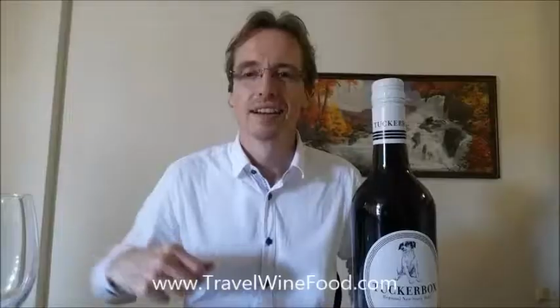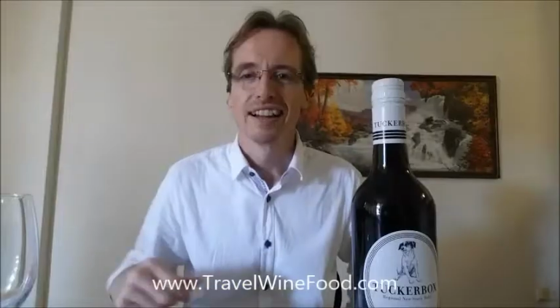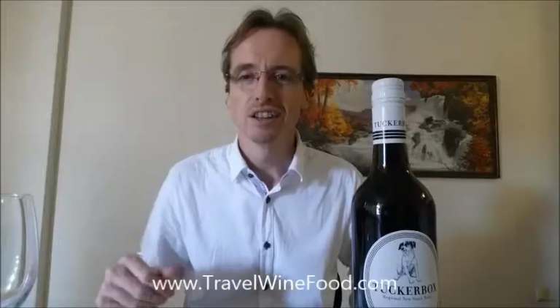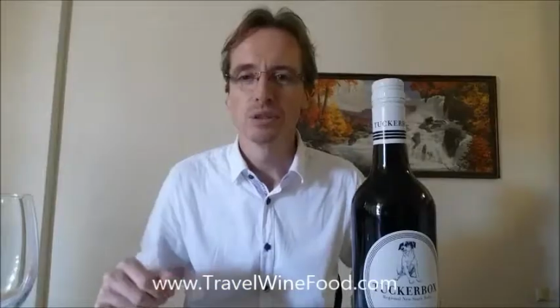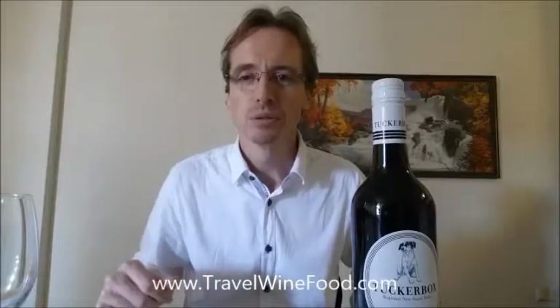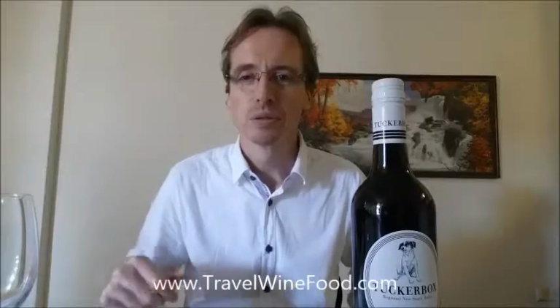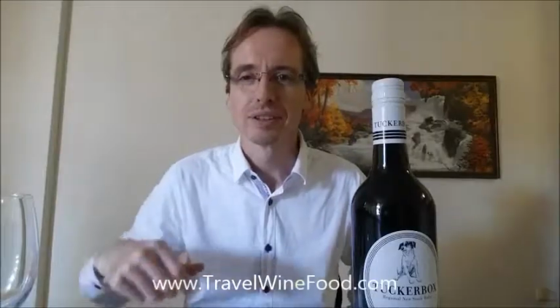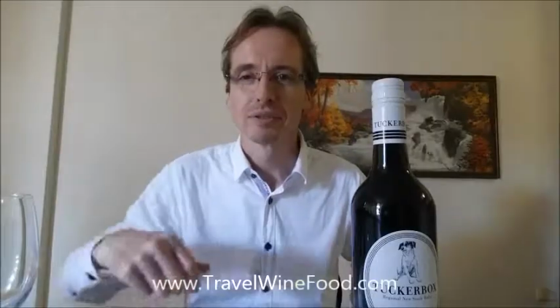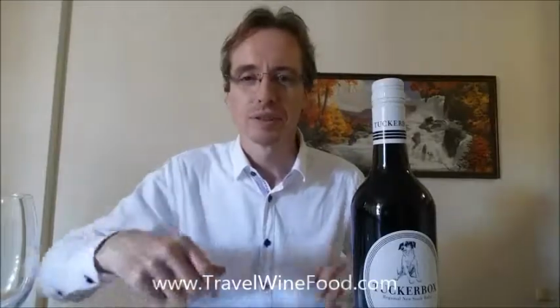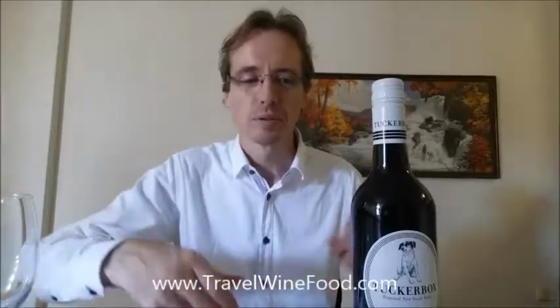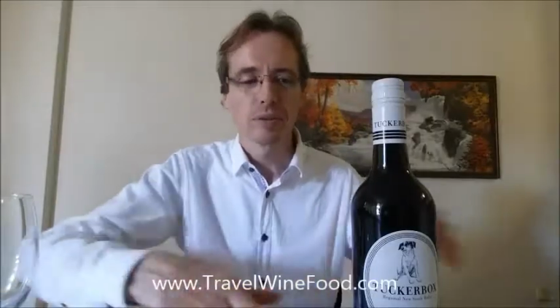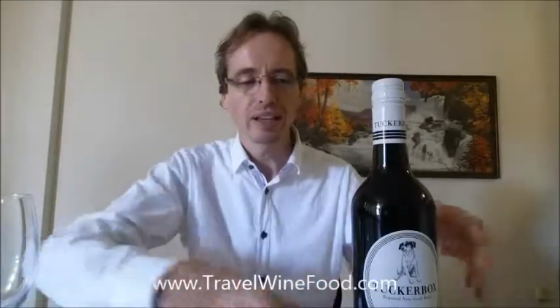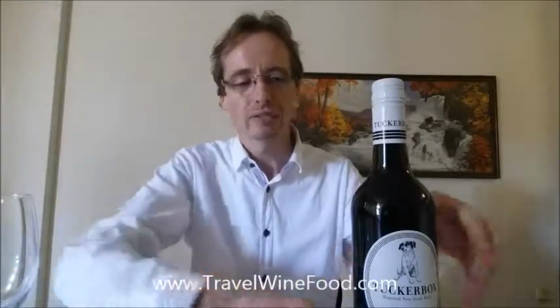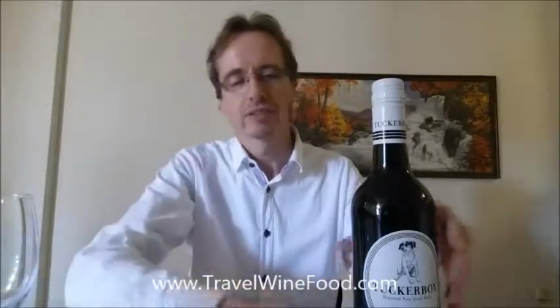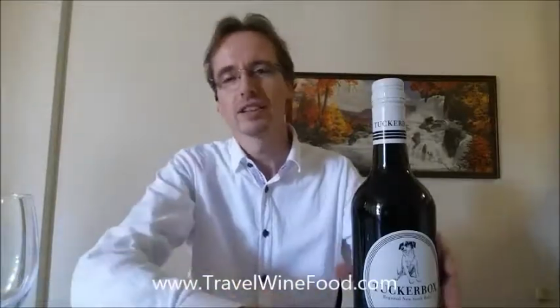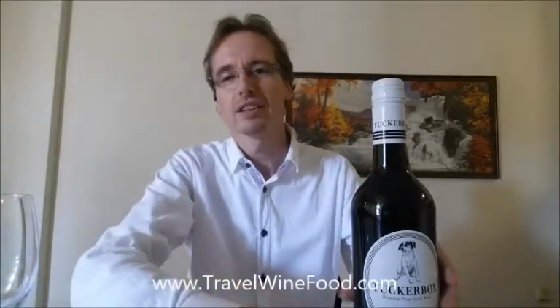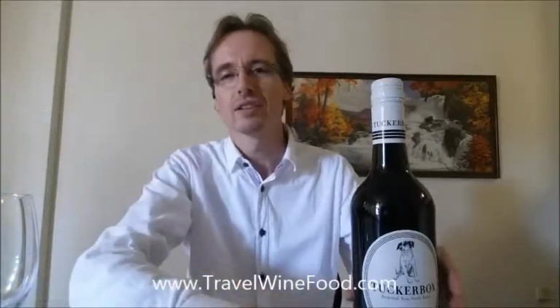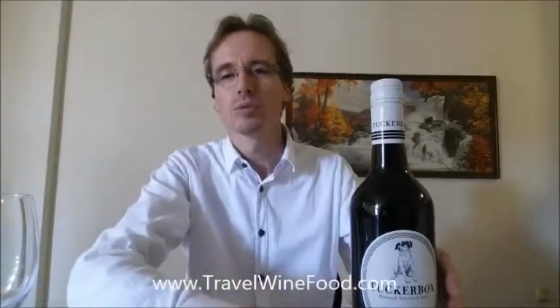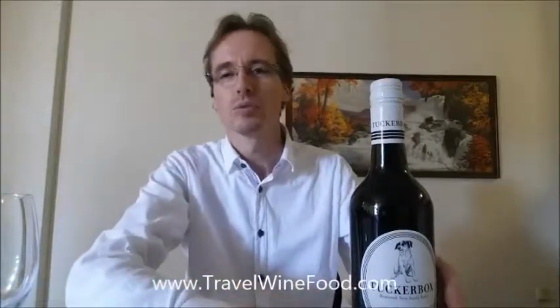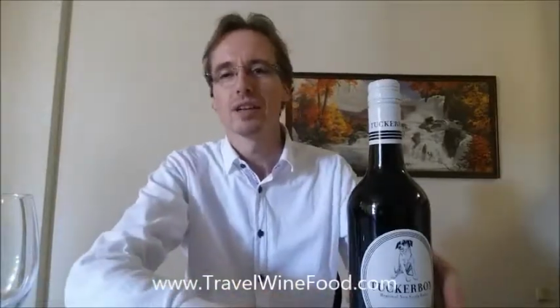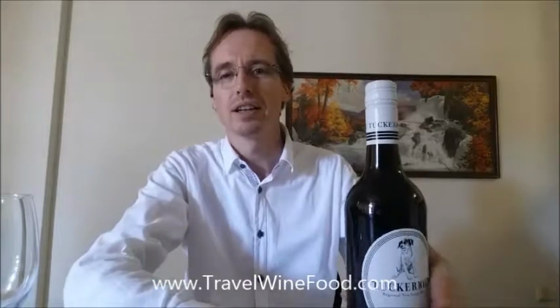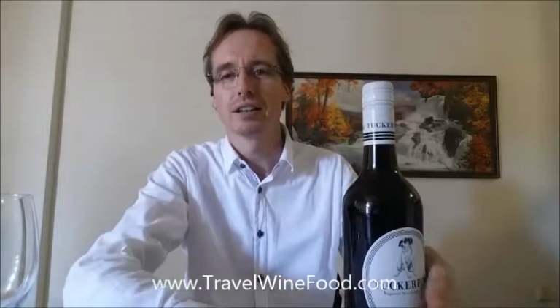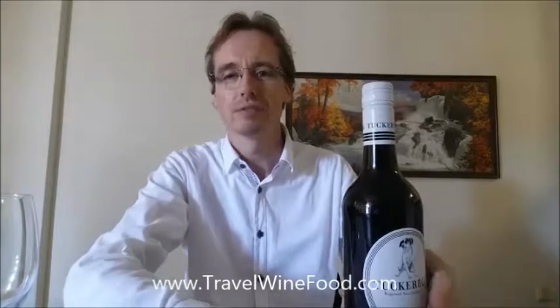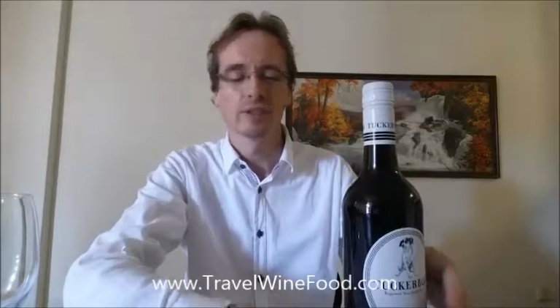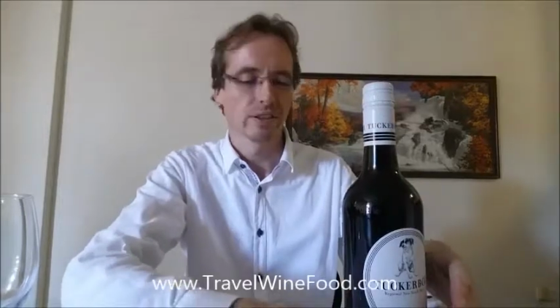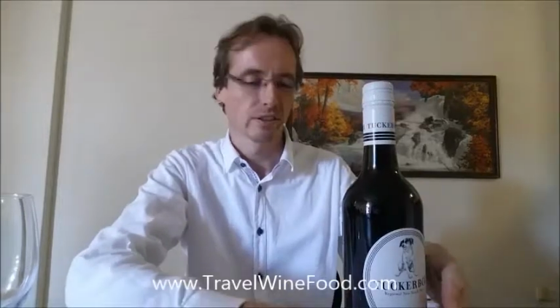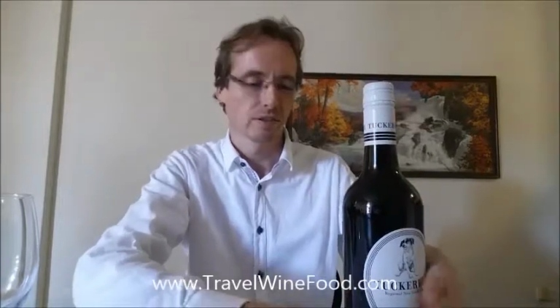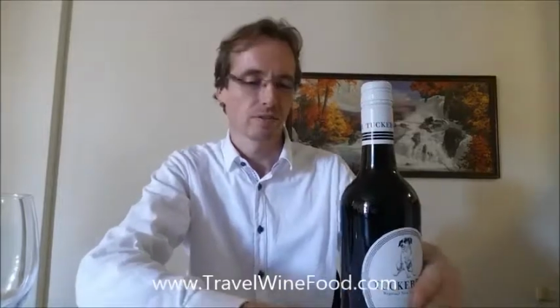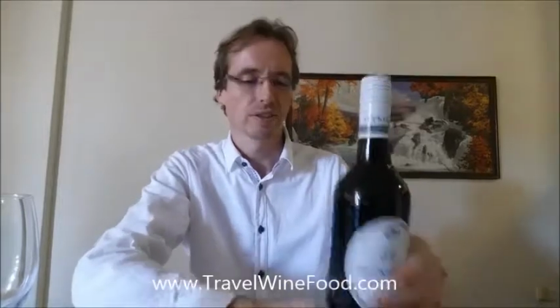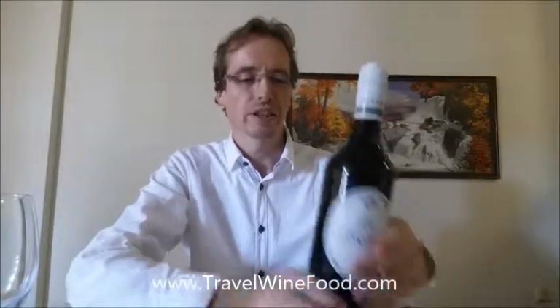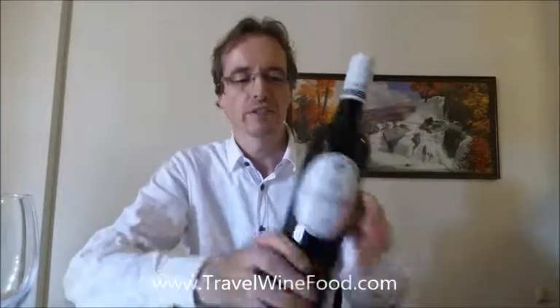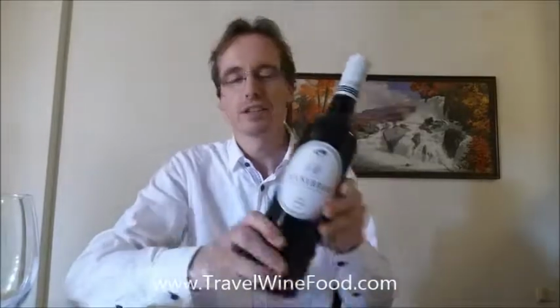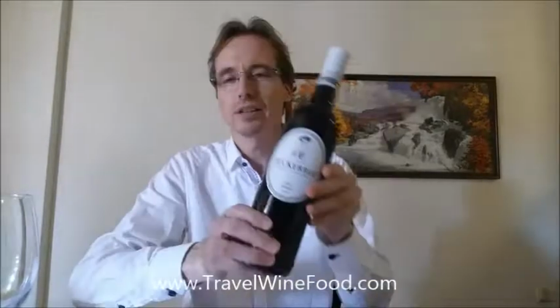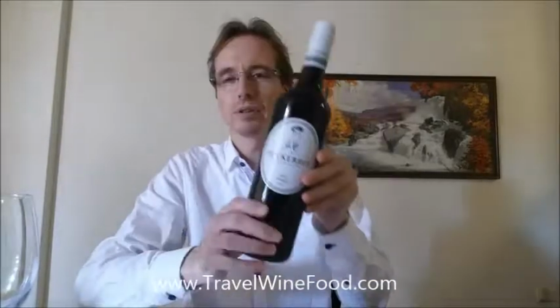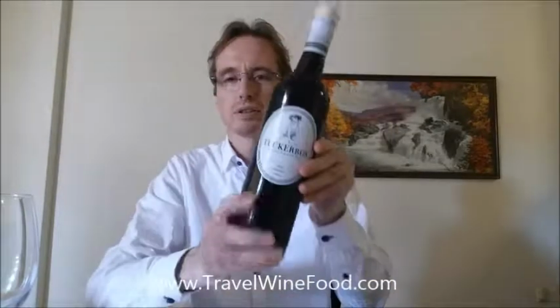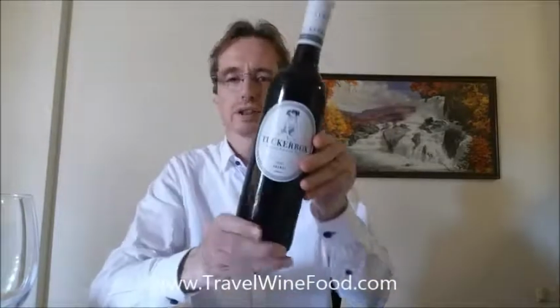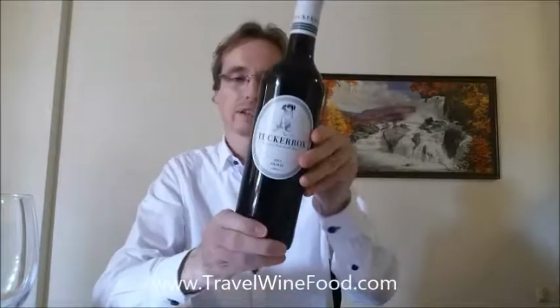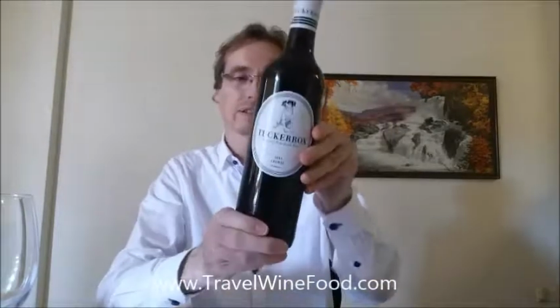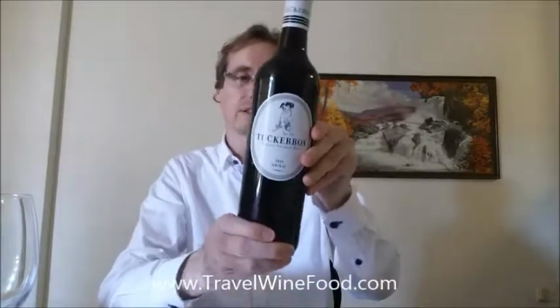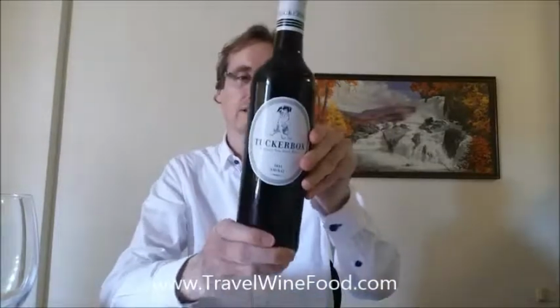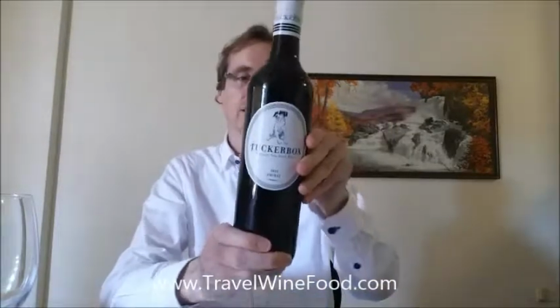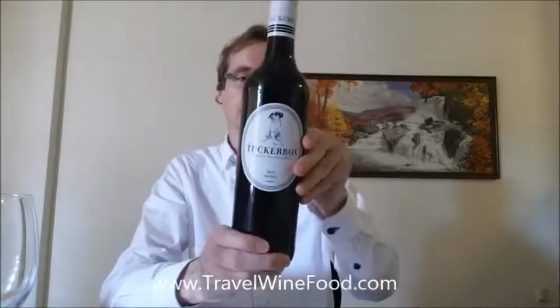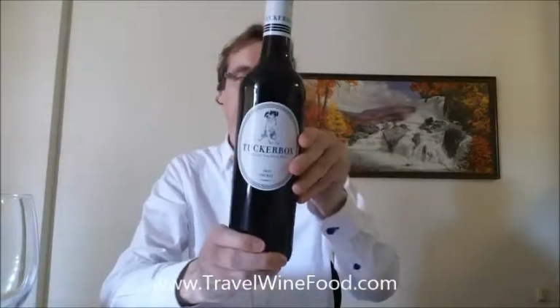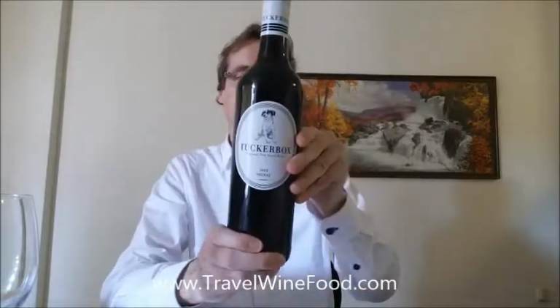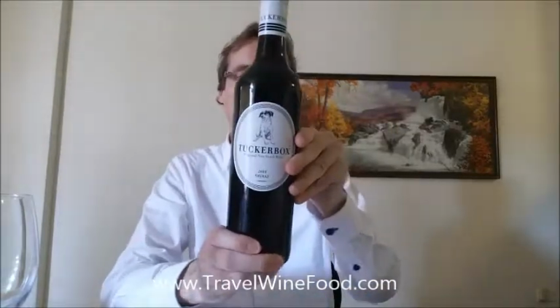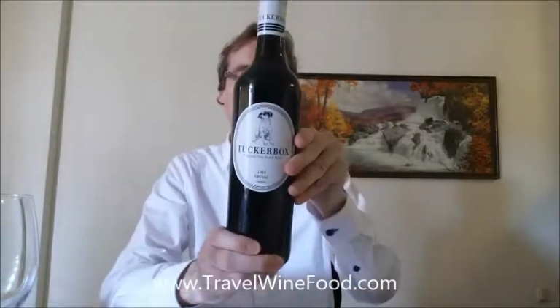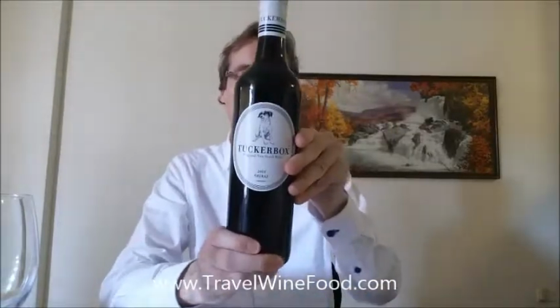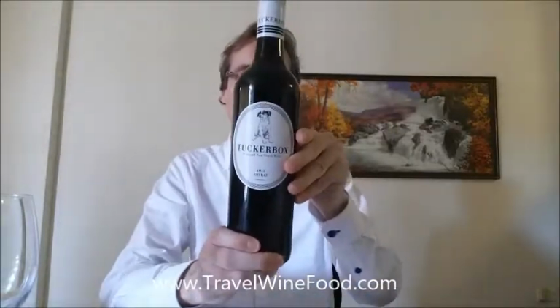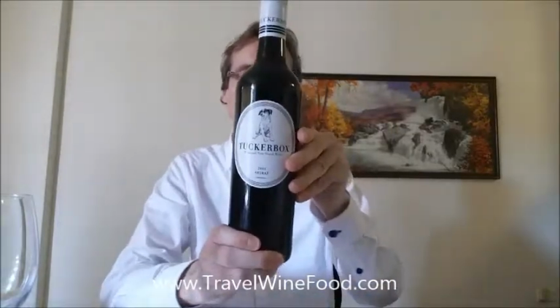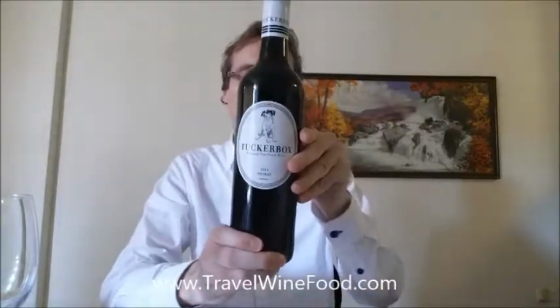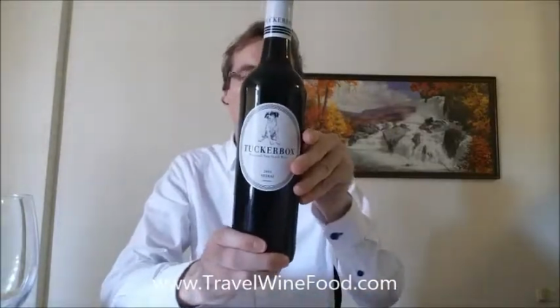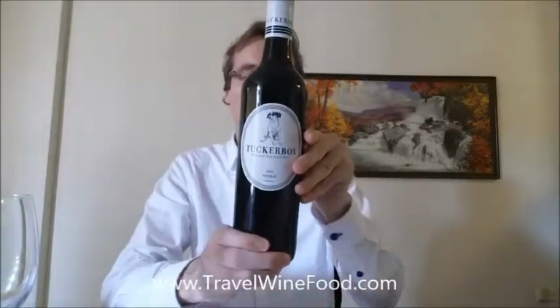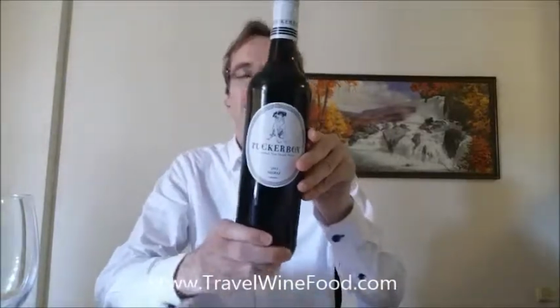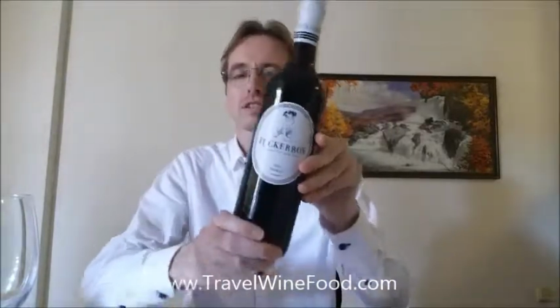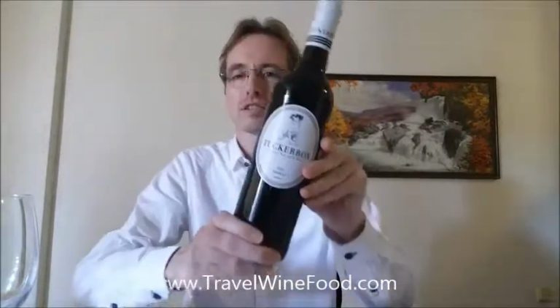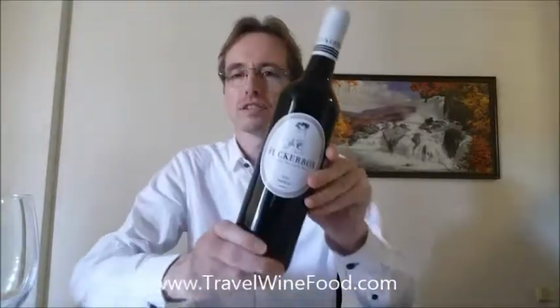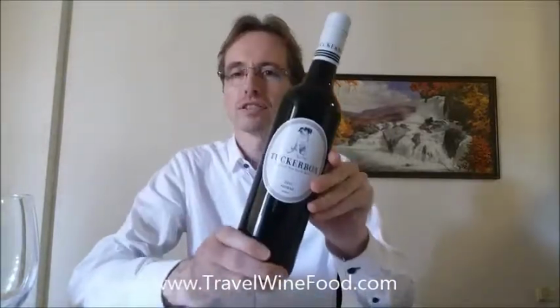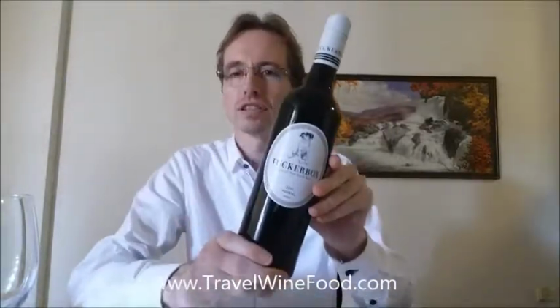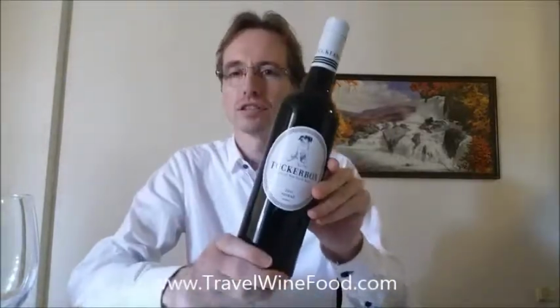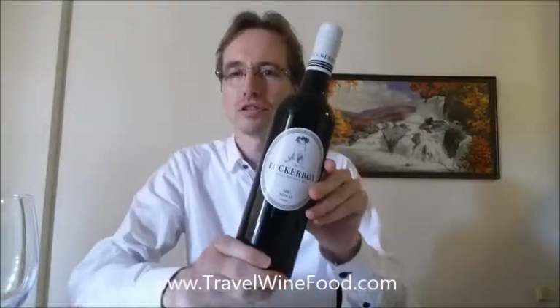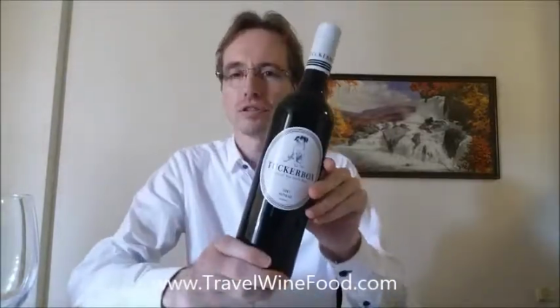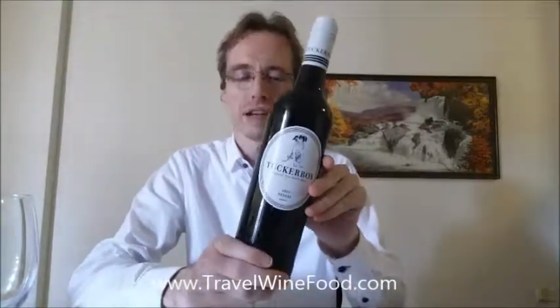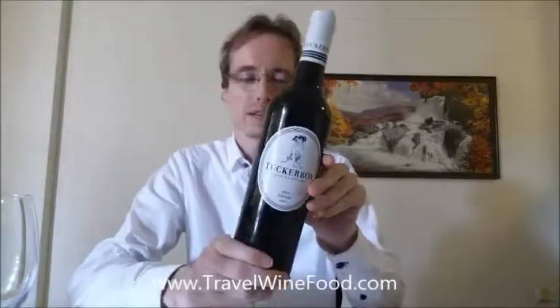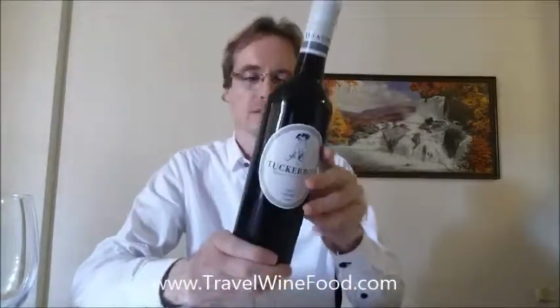Hello and we're back for another wine video. Today we're looking at the Tucker Box 2013 Shiraz.